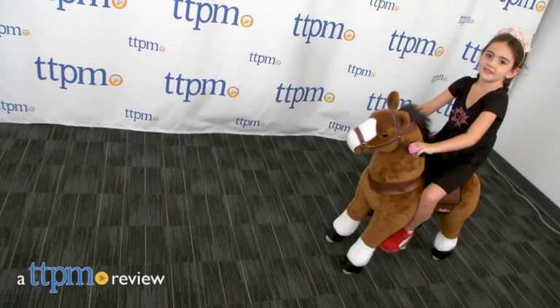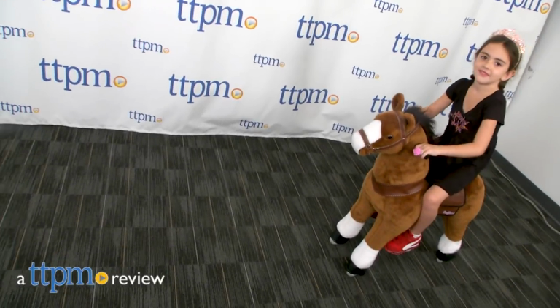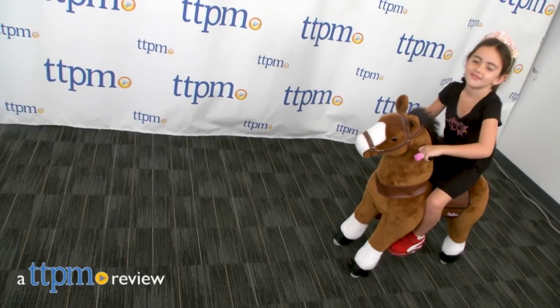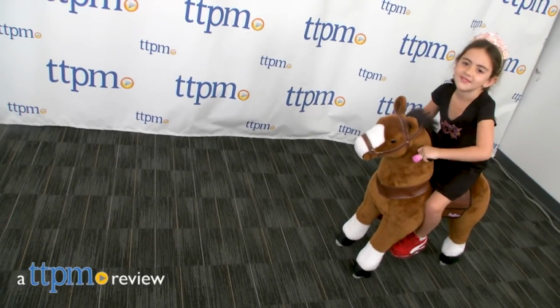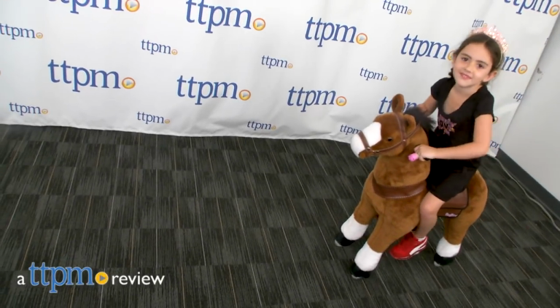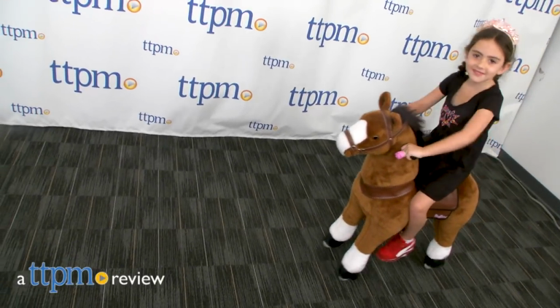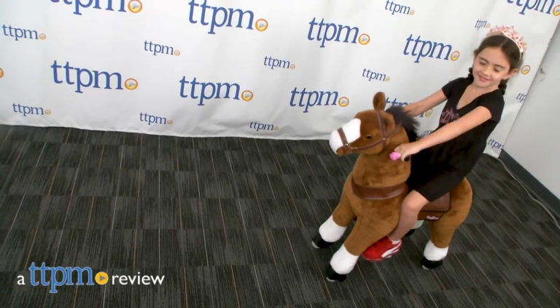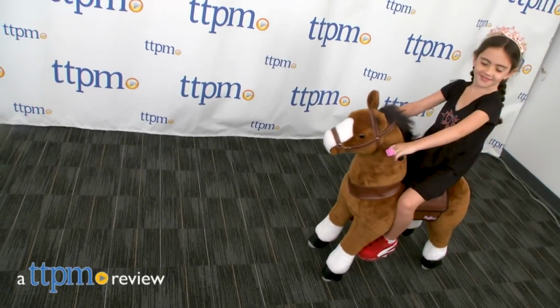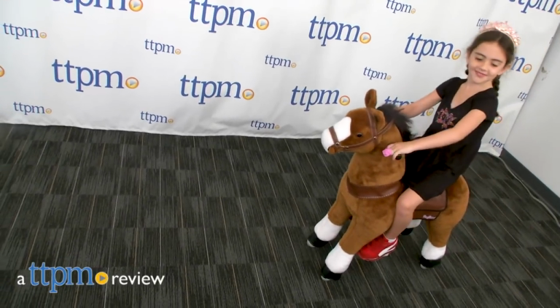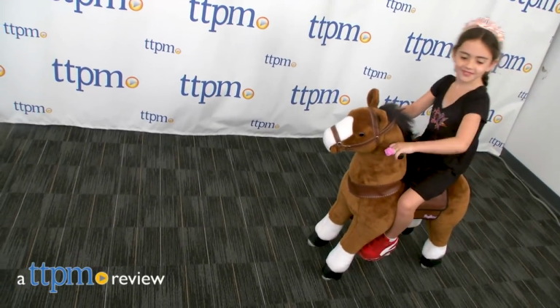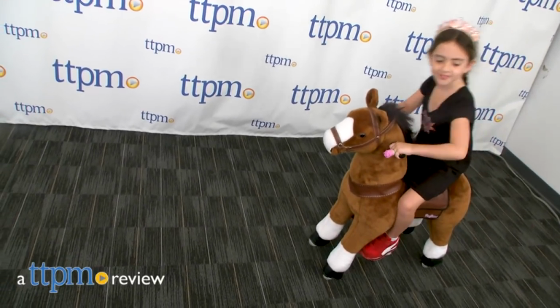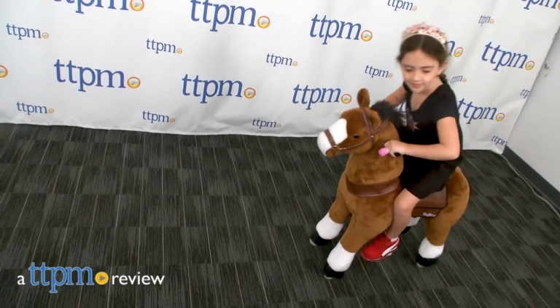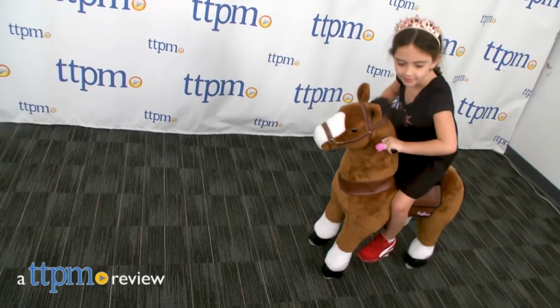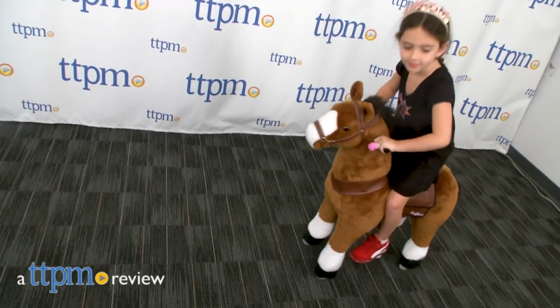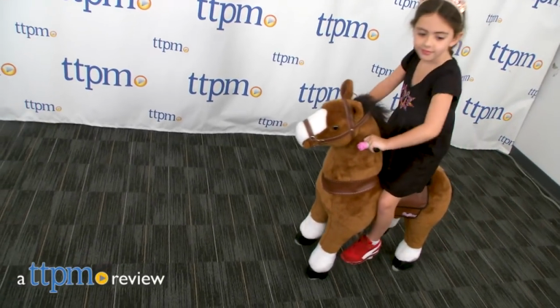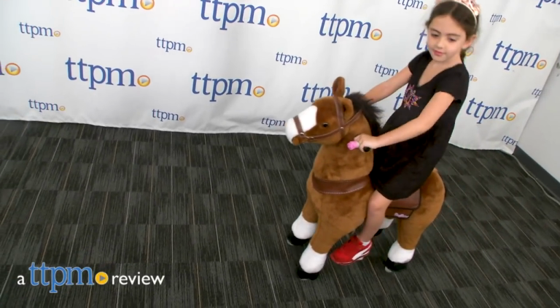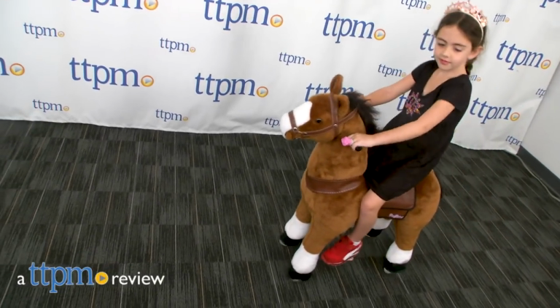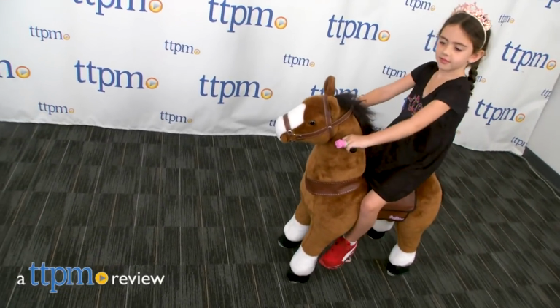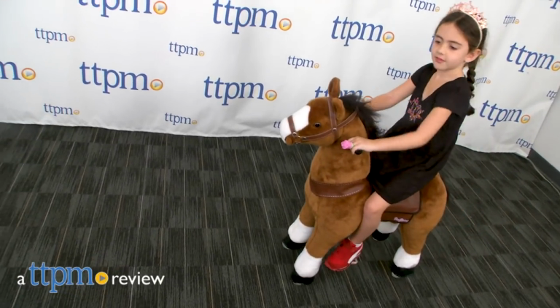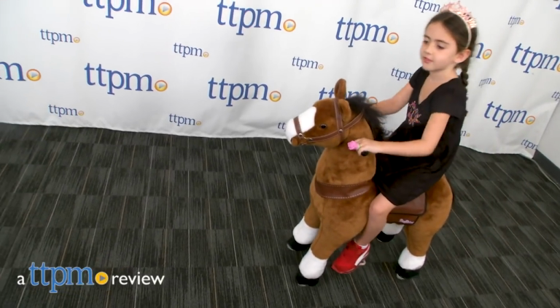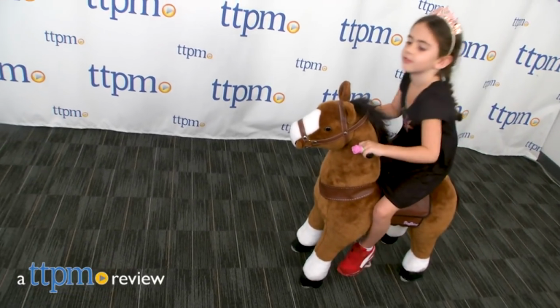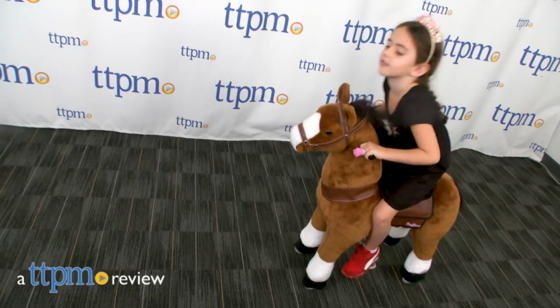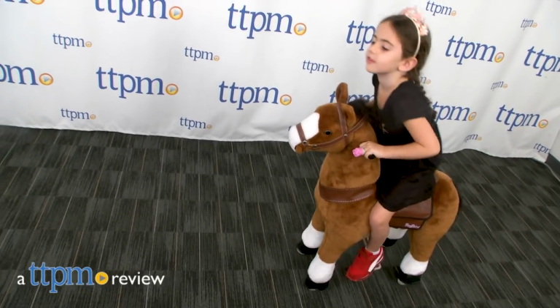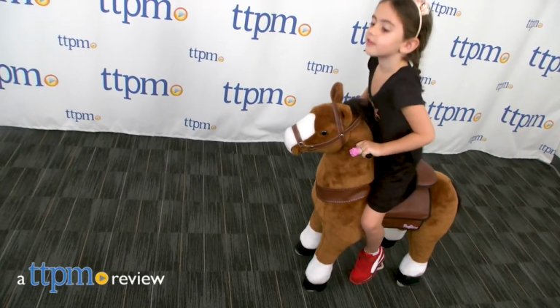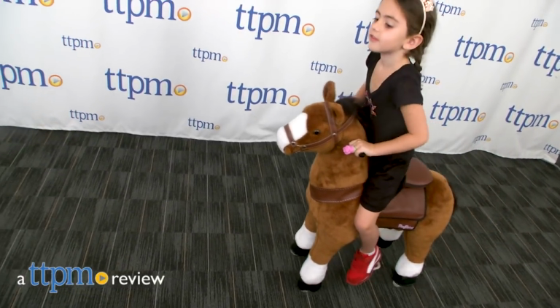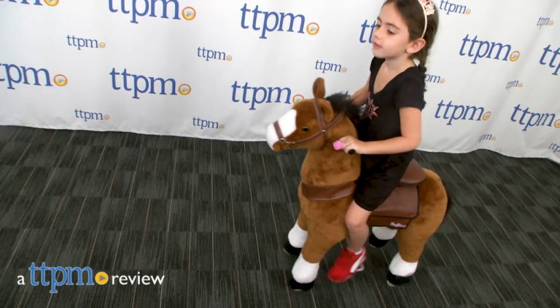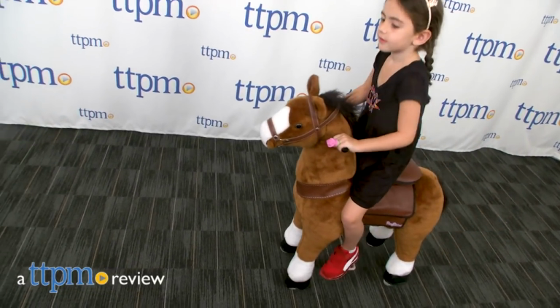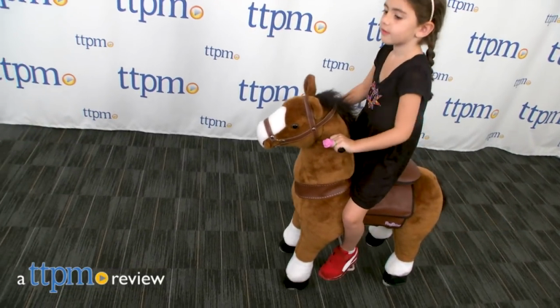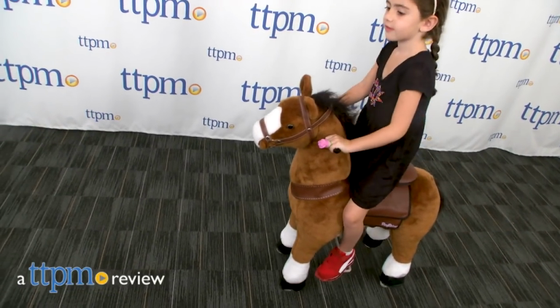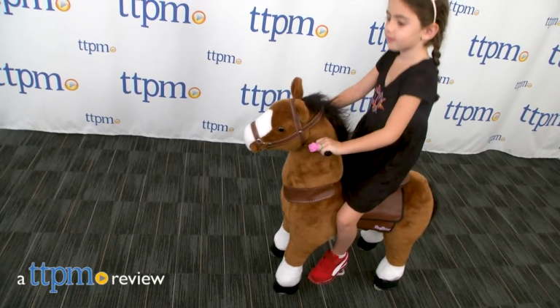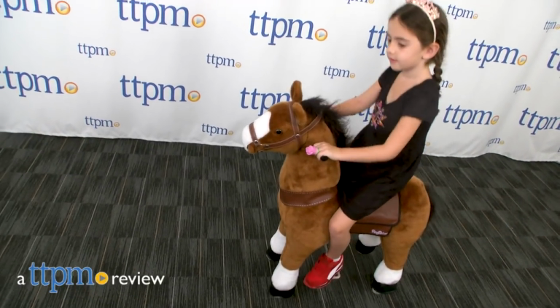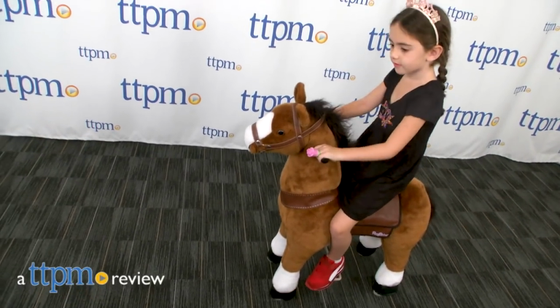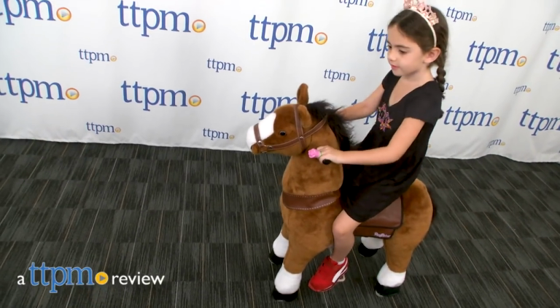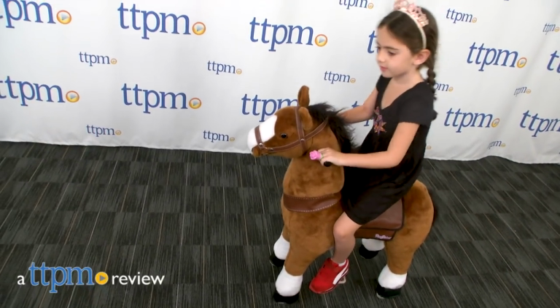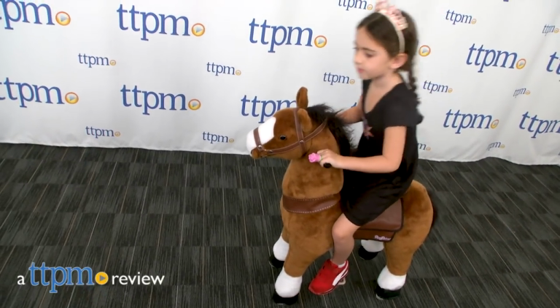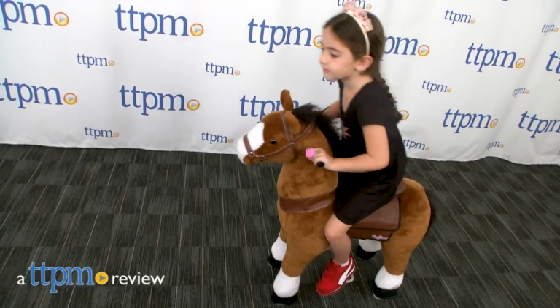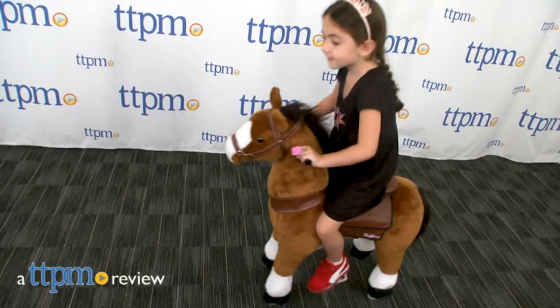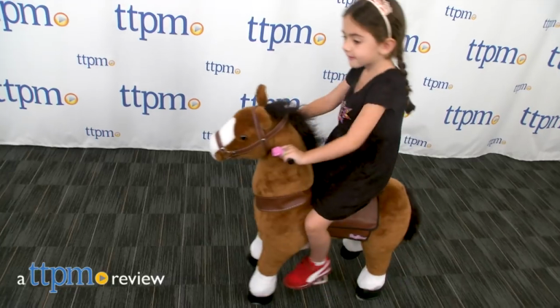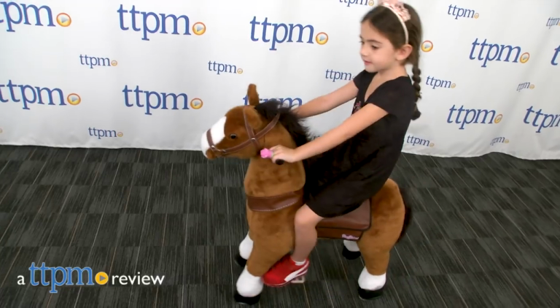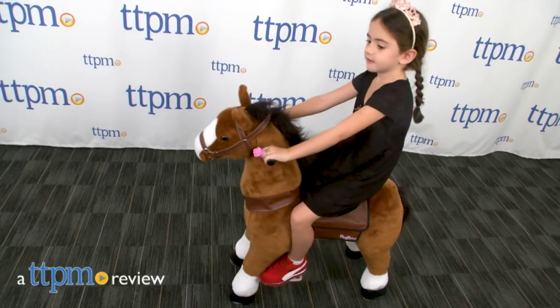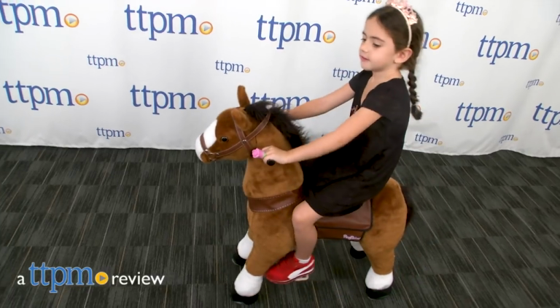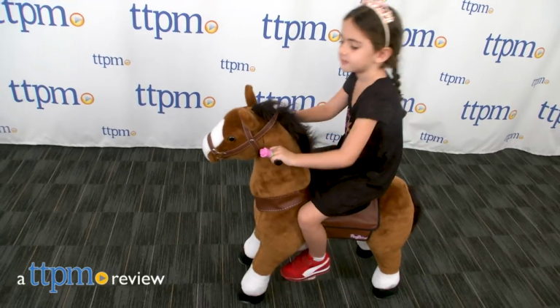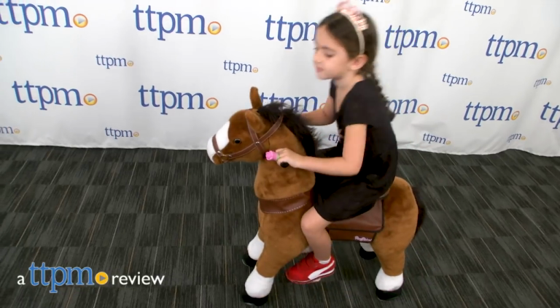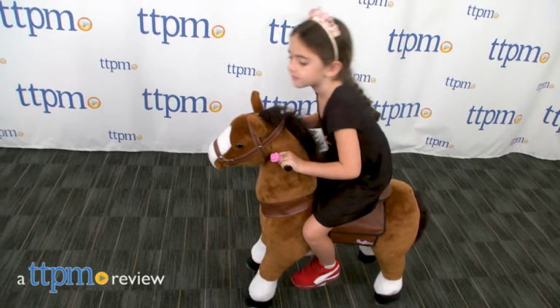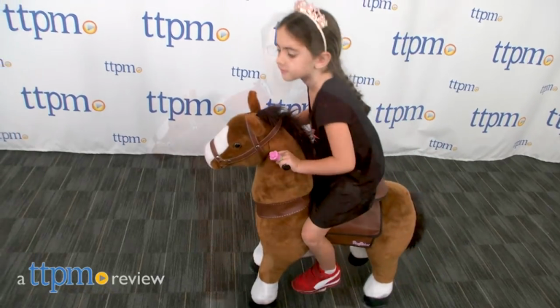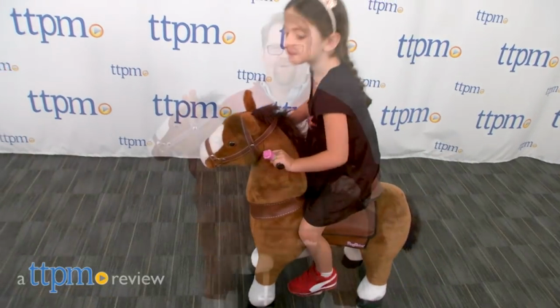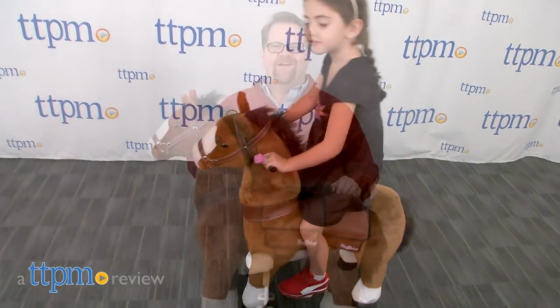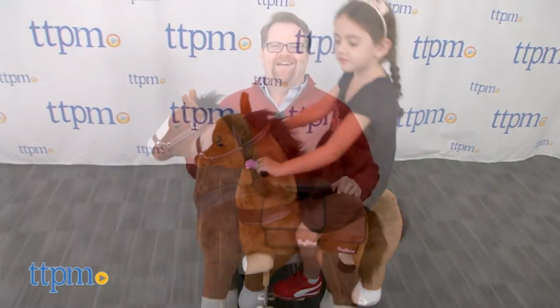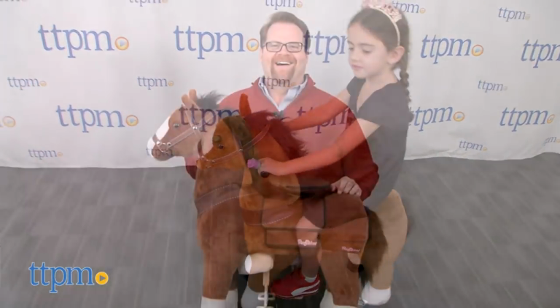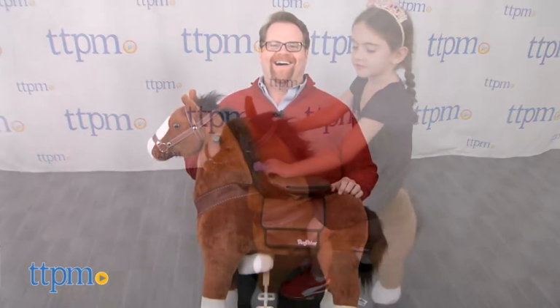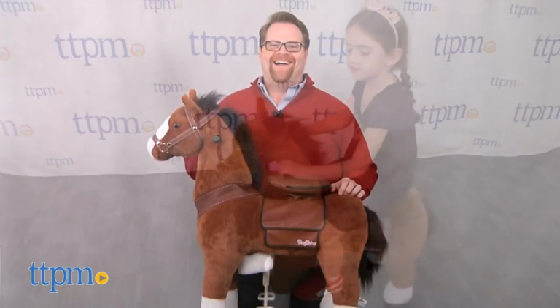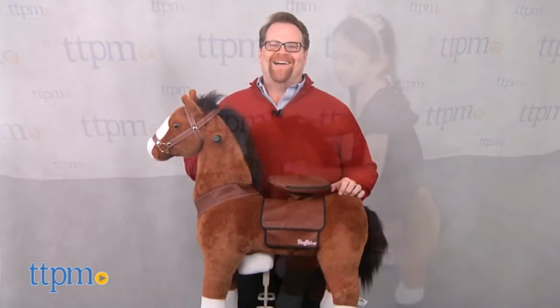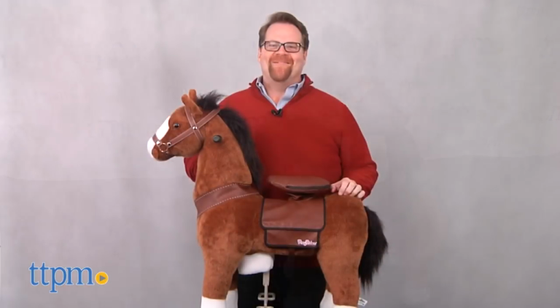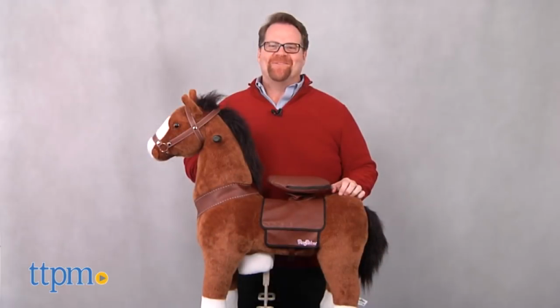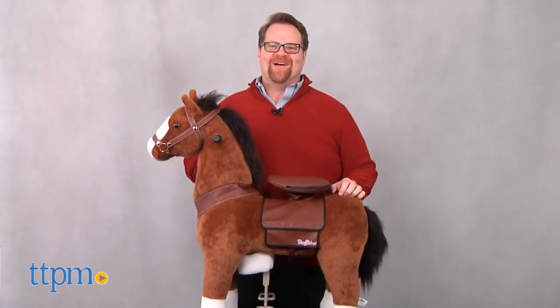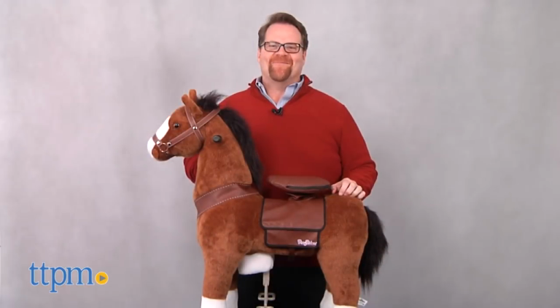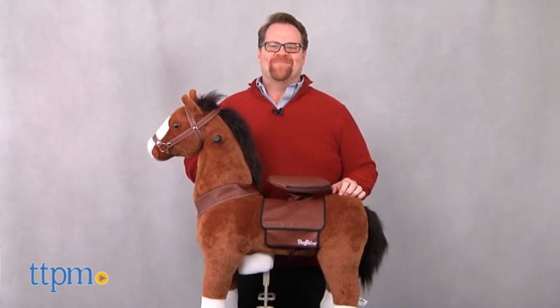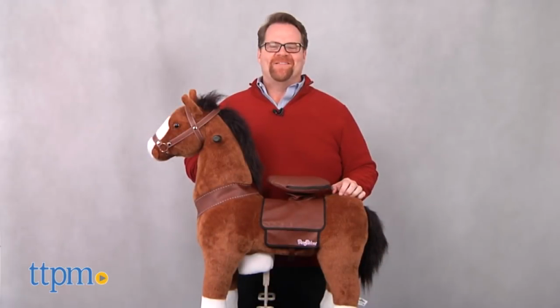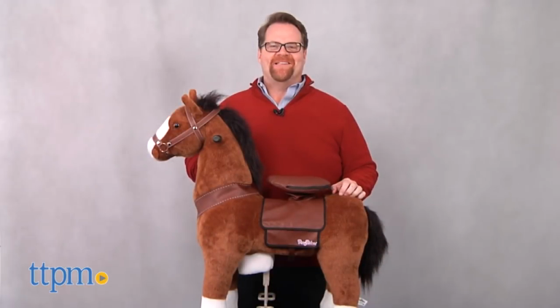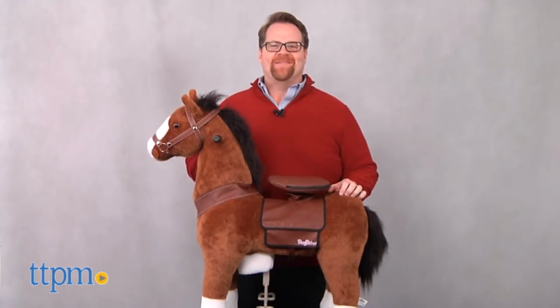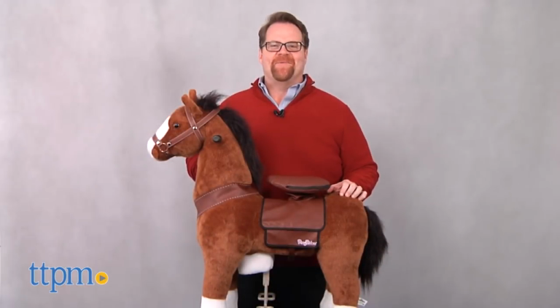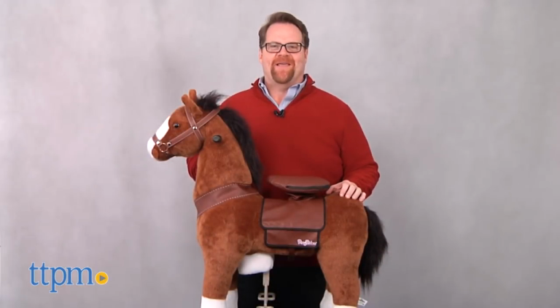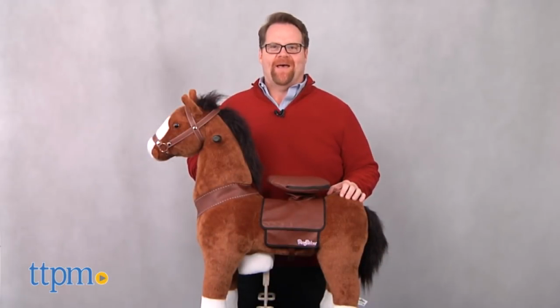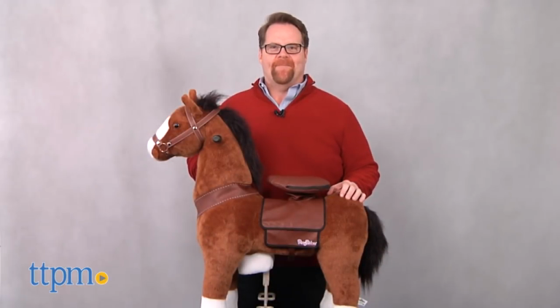Need a little gallop and go? Why not try our four-legged friend here from Pony Rider. Hi, I'm John from TTPM.